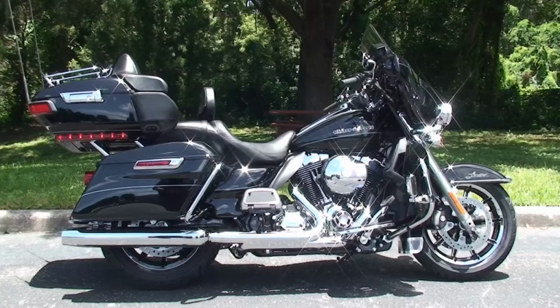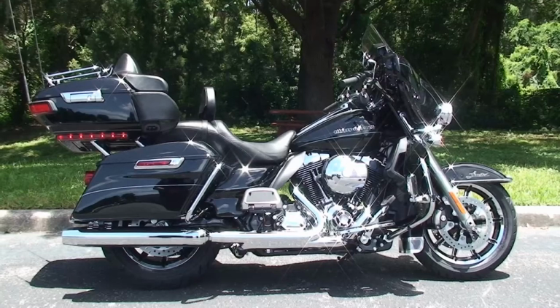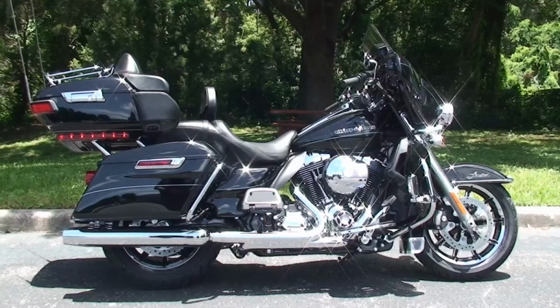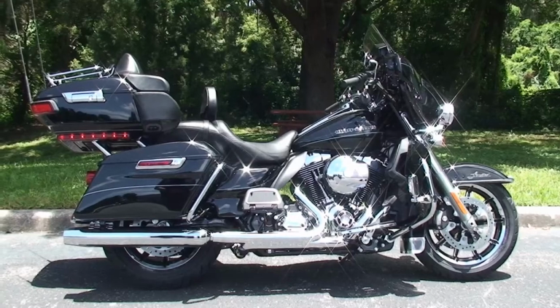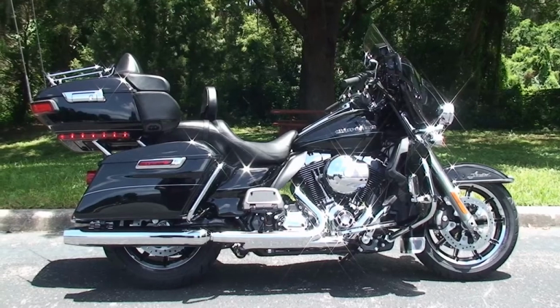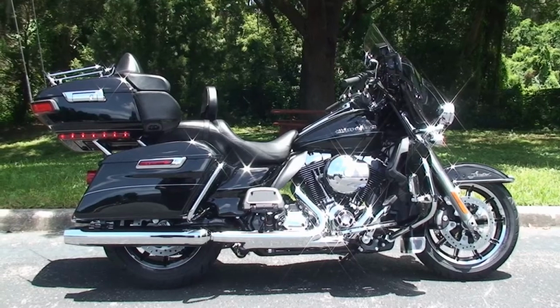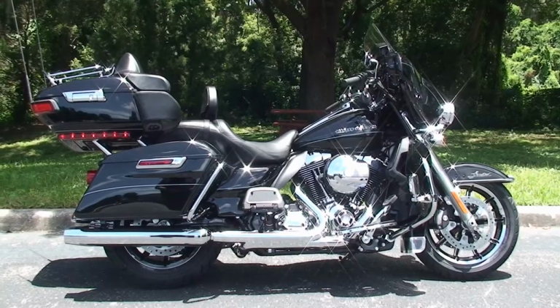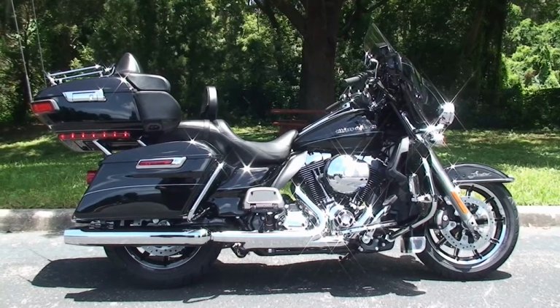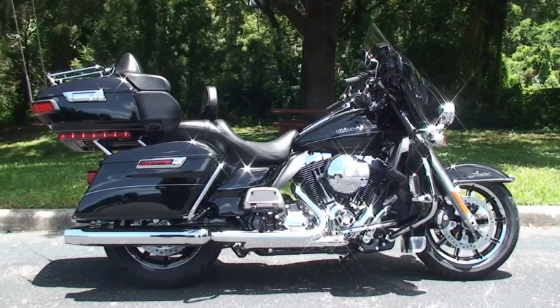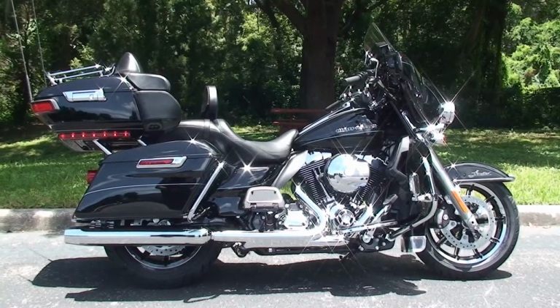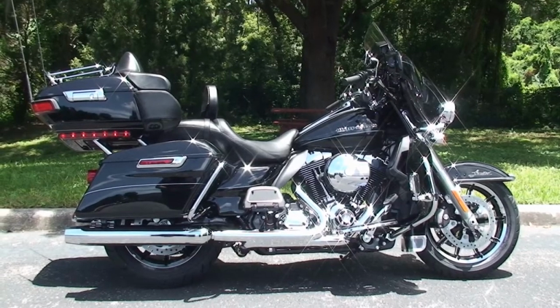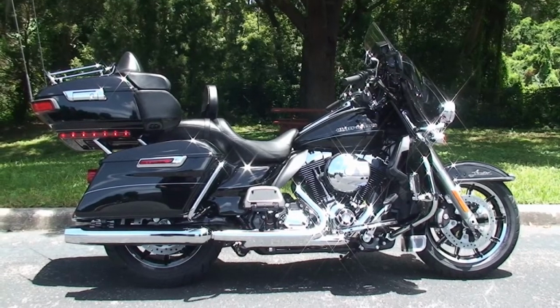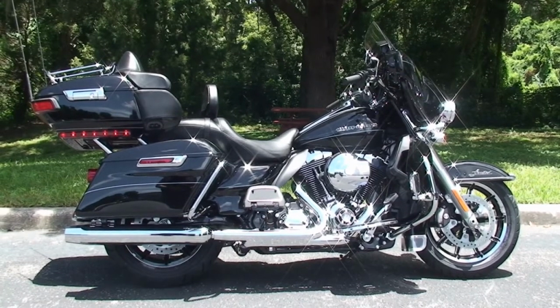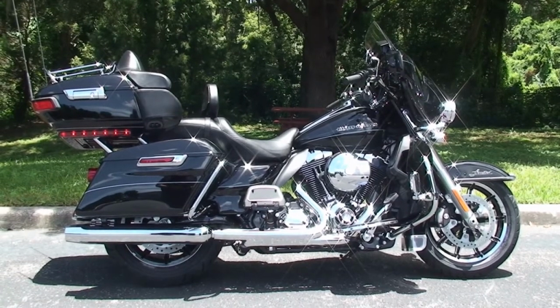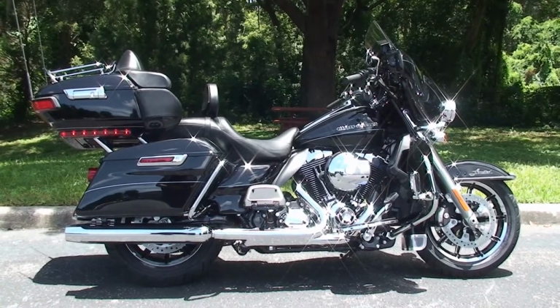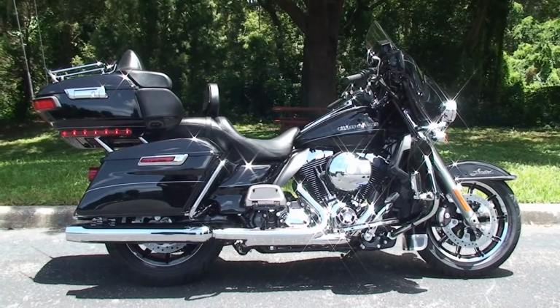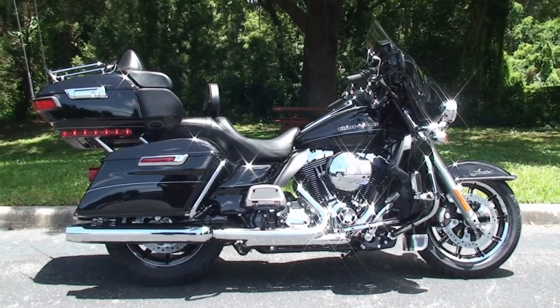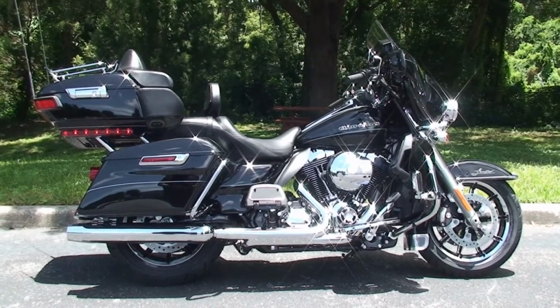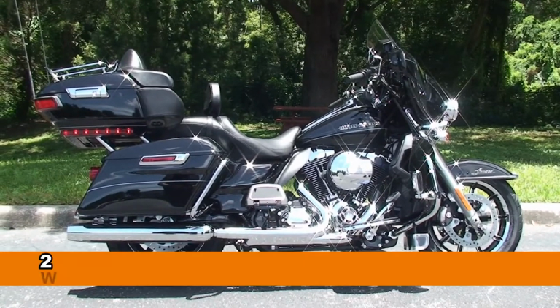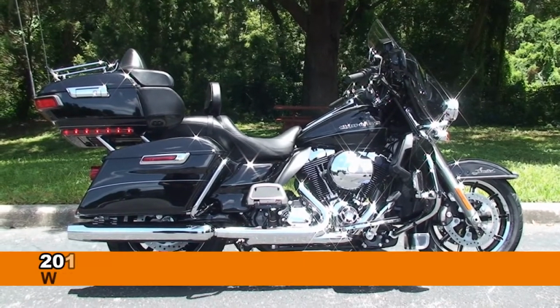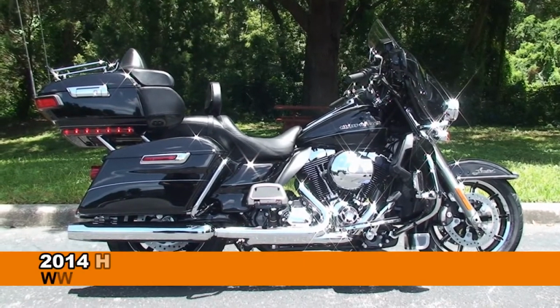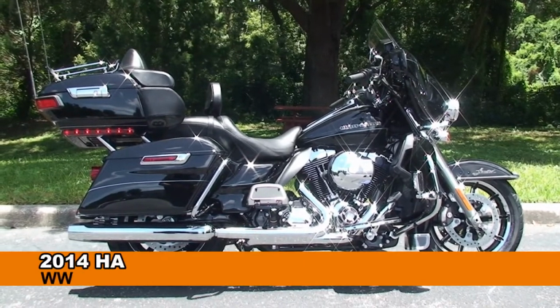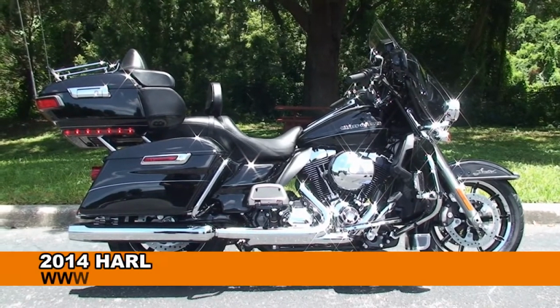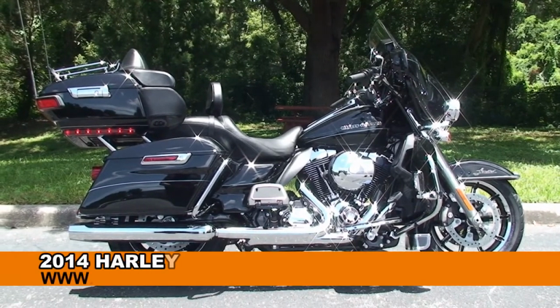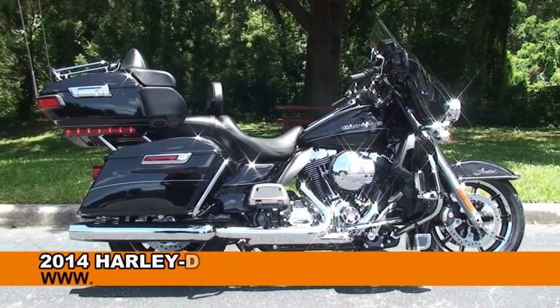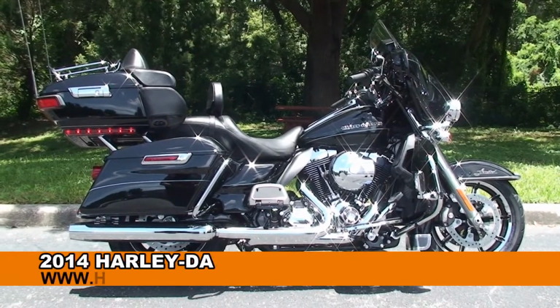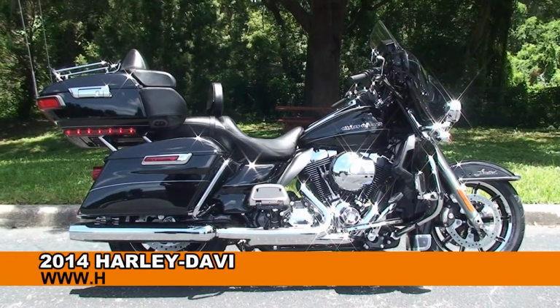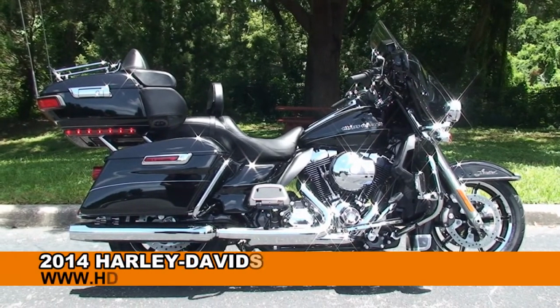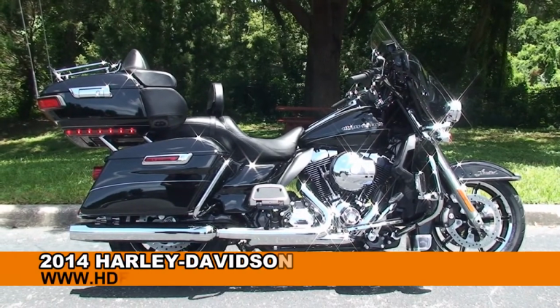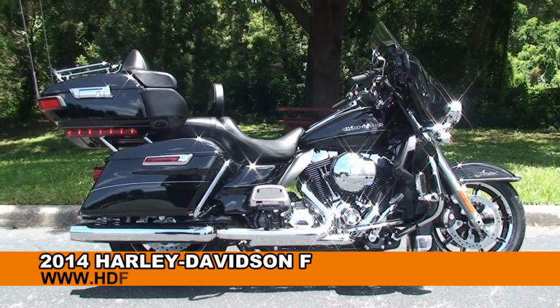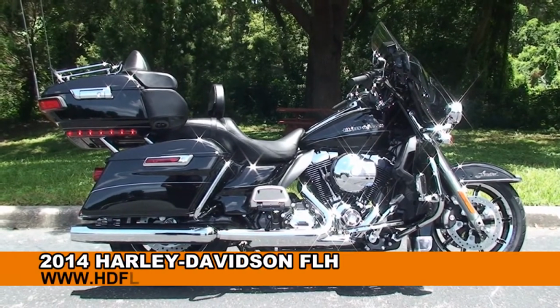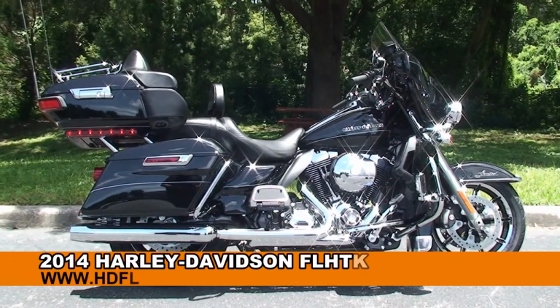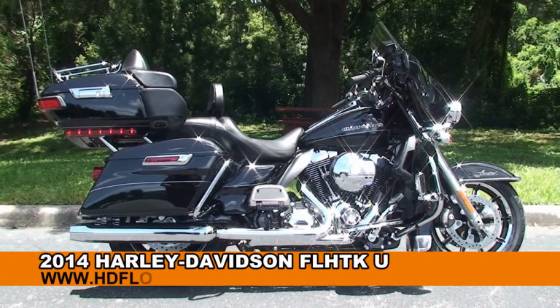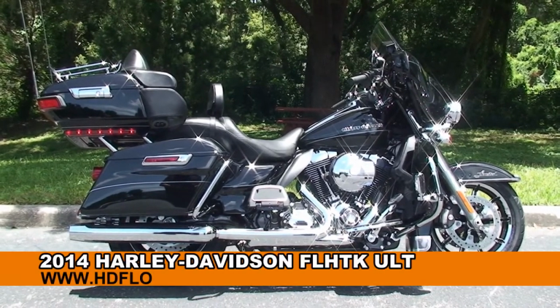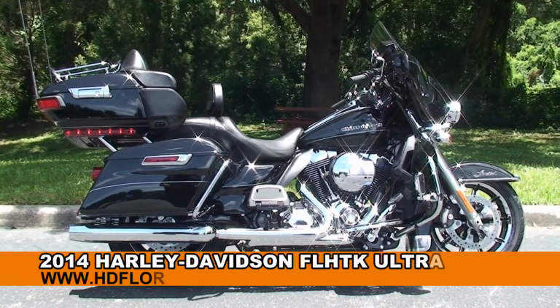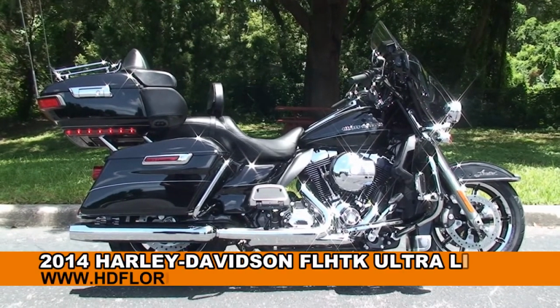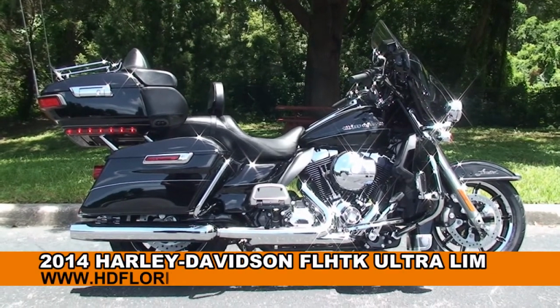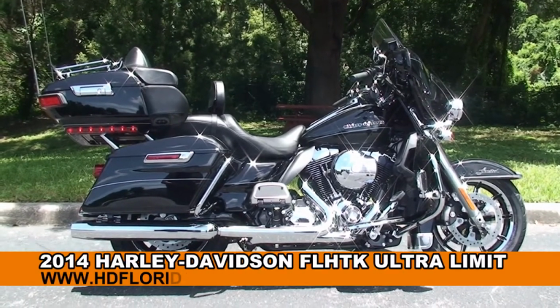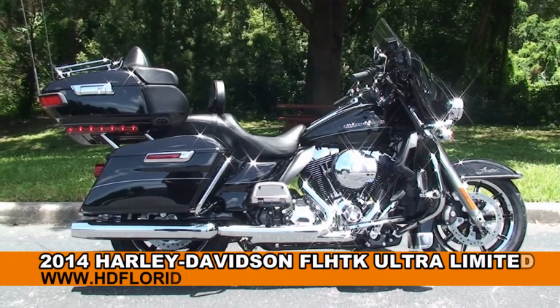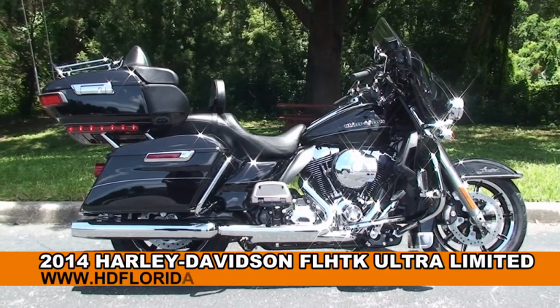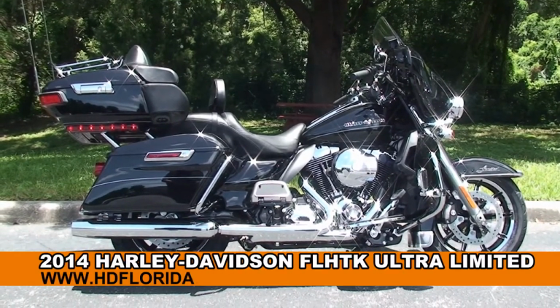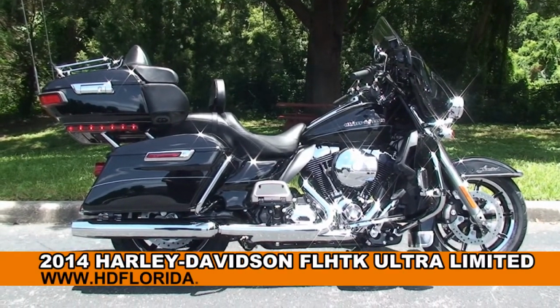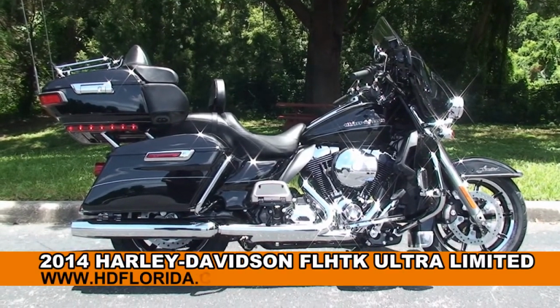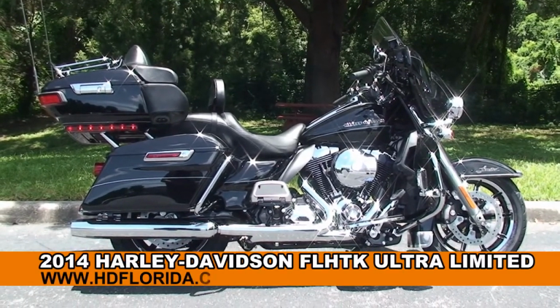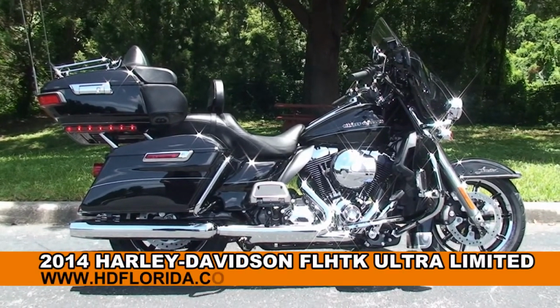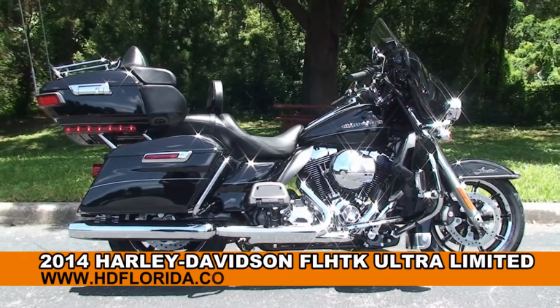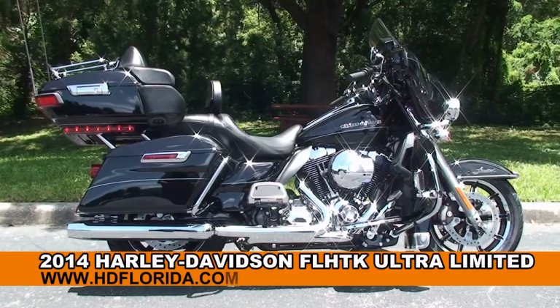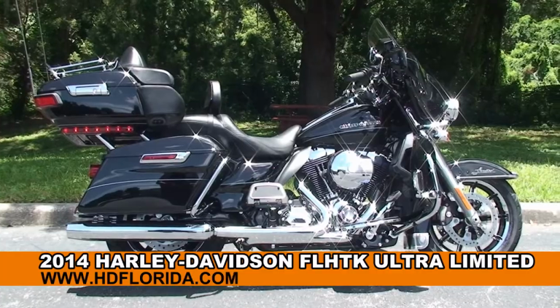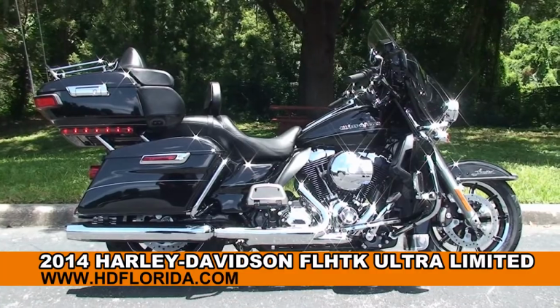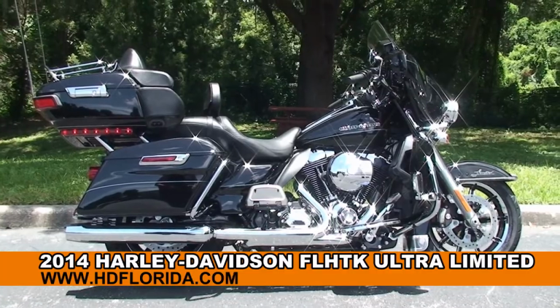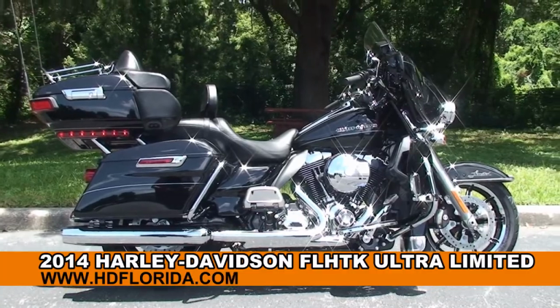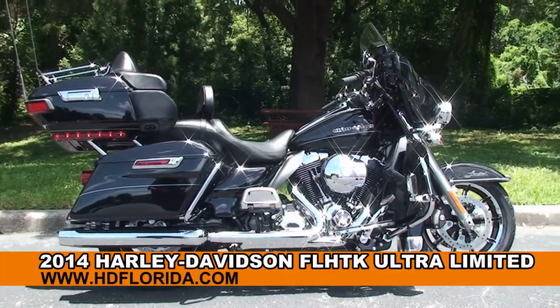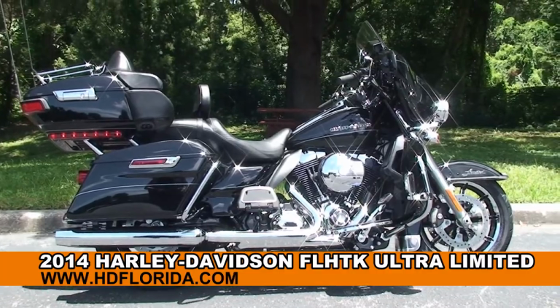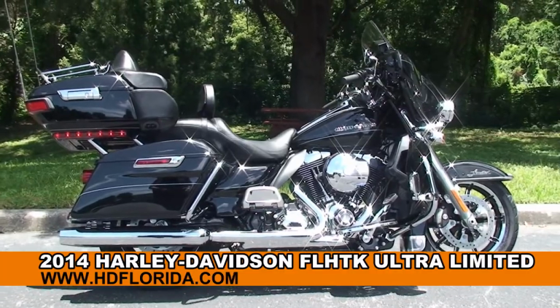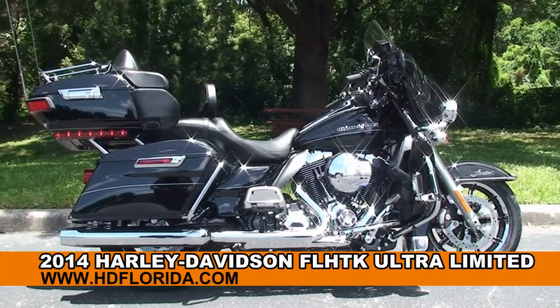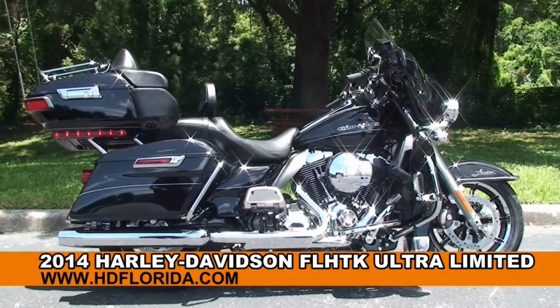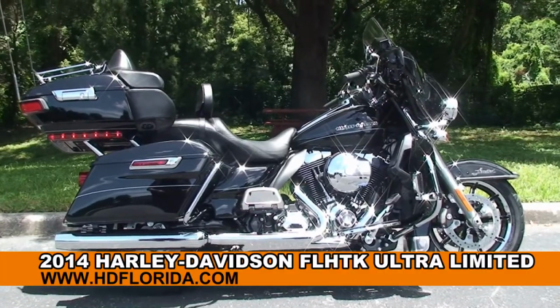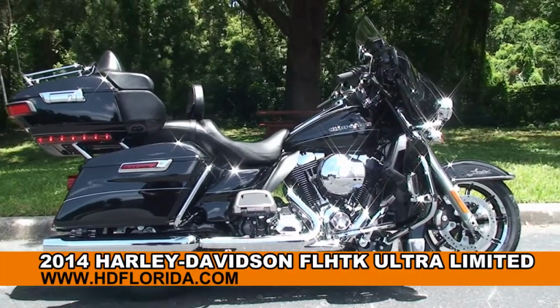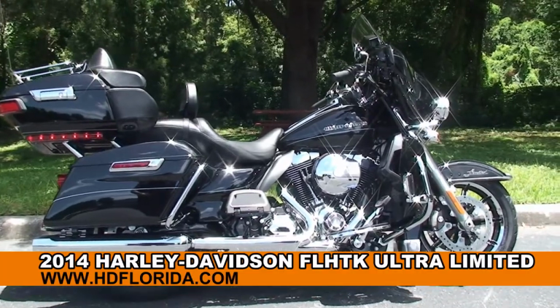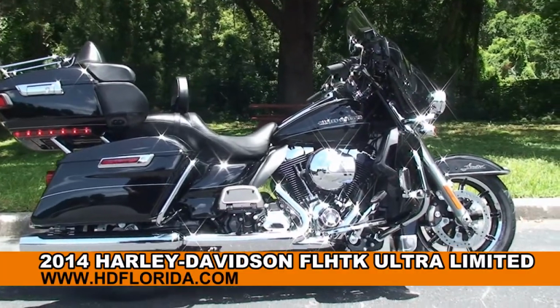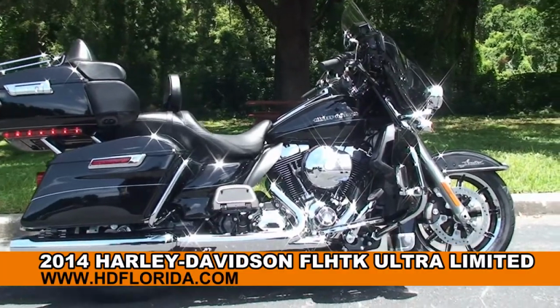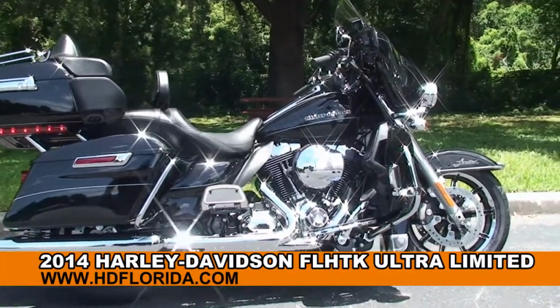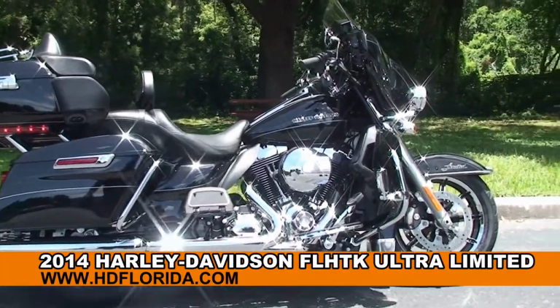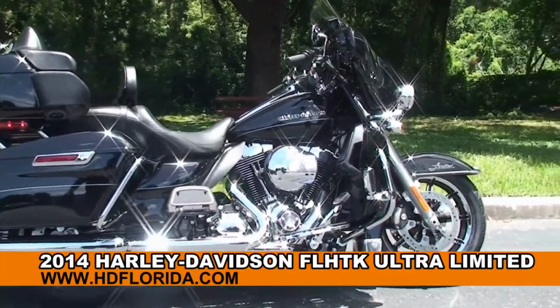Welcome everyone to the world-famous Harley-Davidson of Newport-Richey. Today I've got for you this amazing brand-new 2014 Ultra Limited.